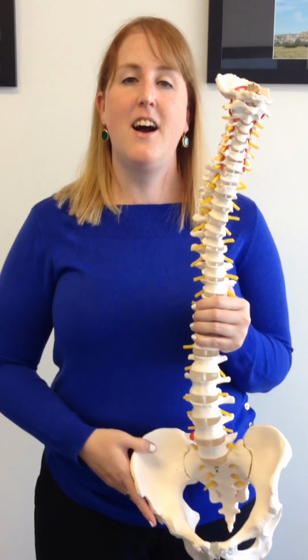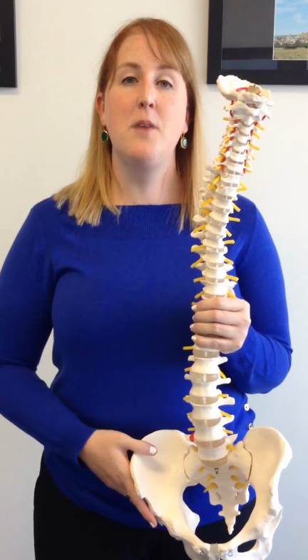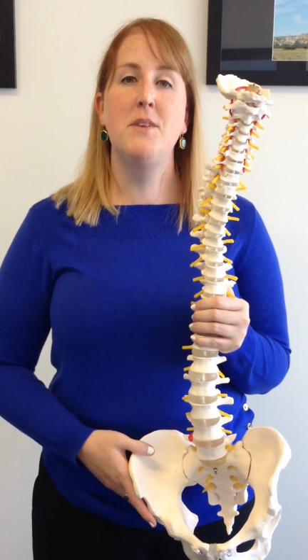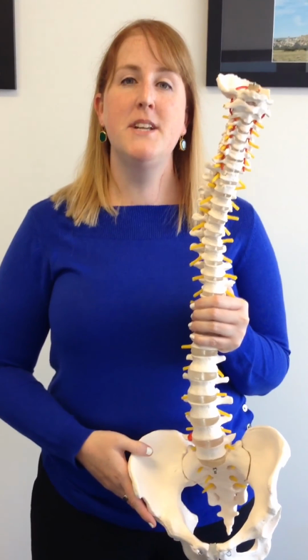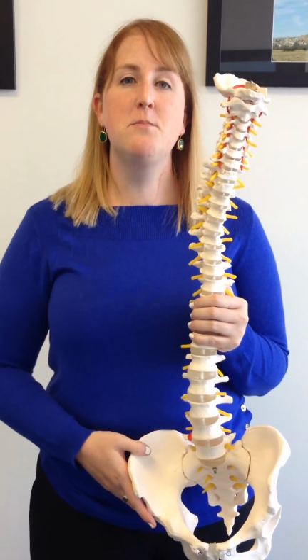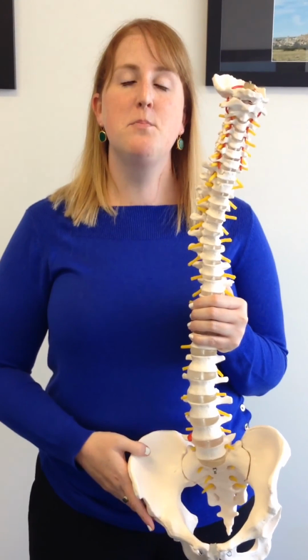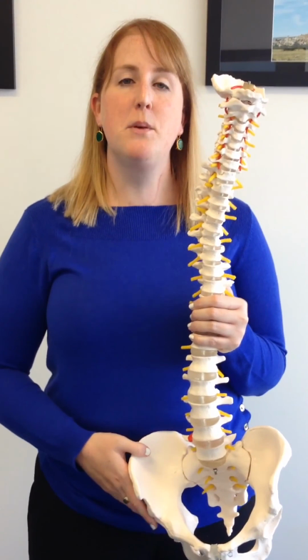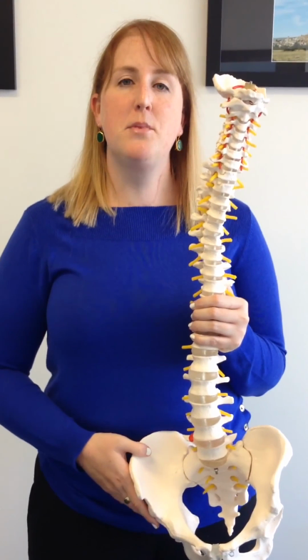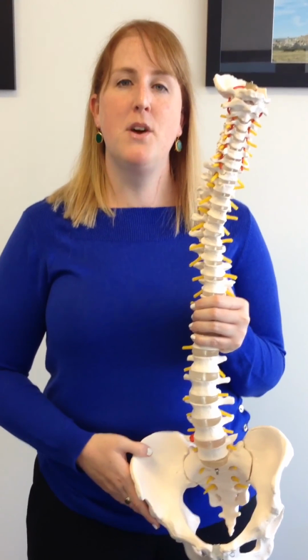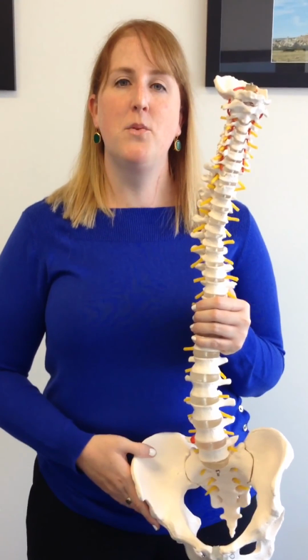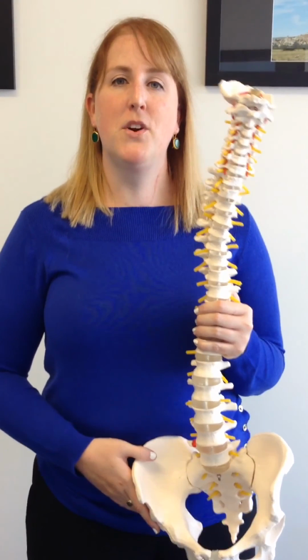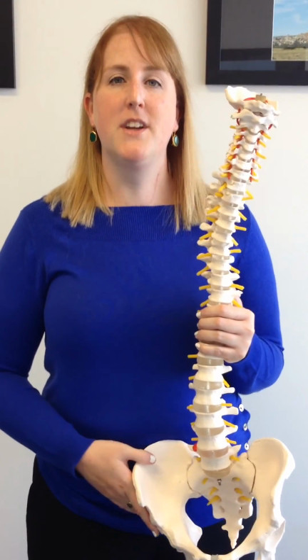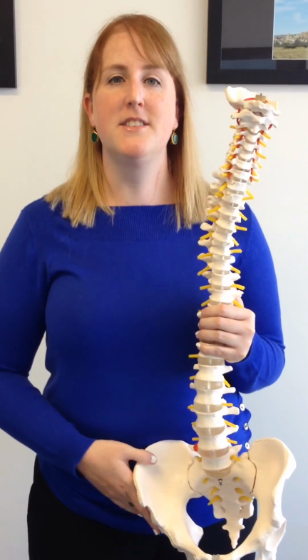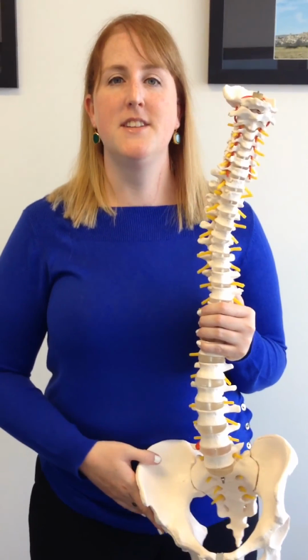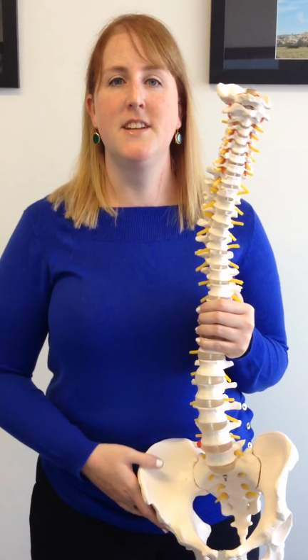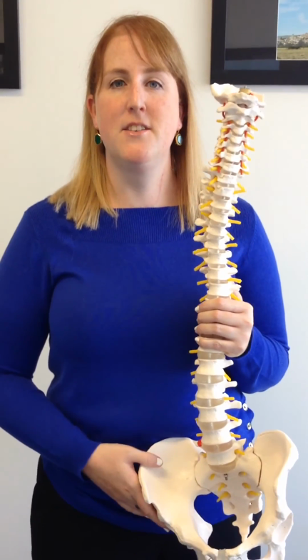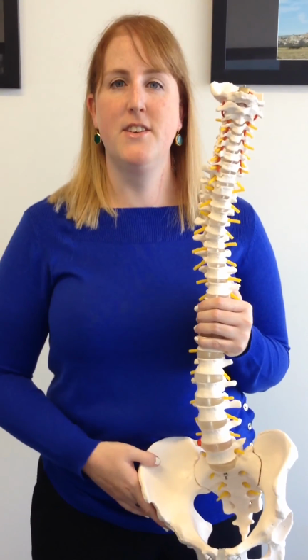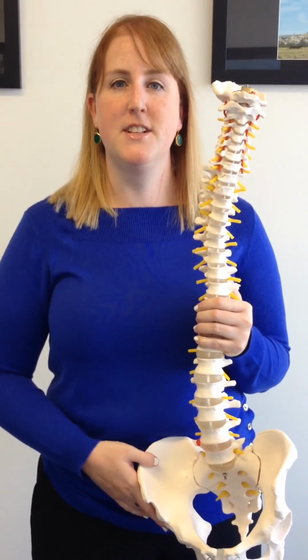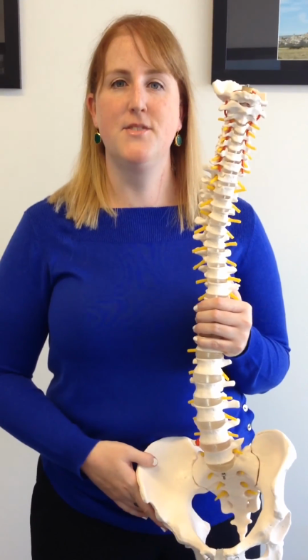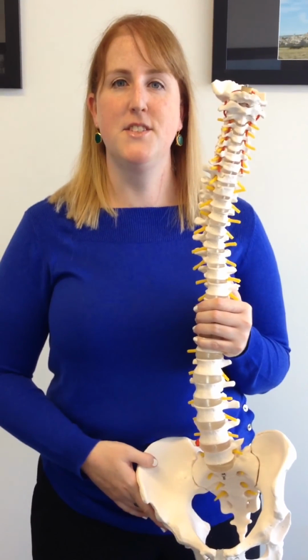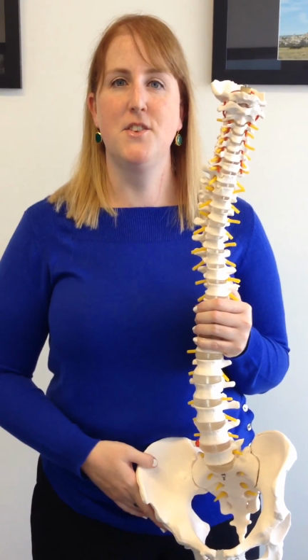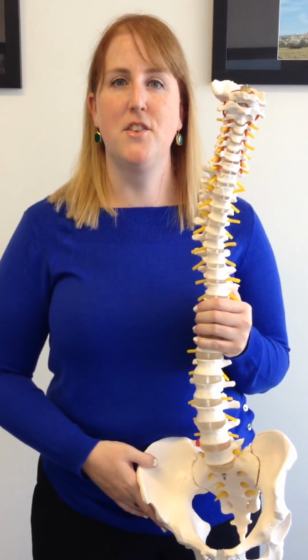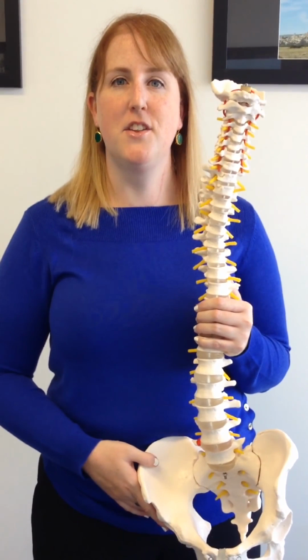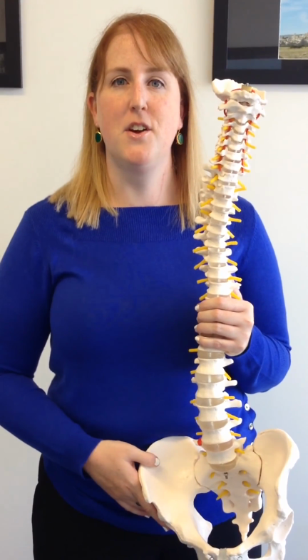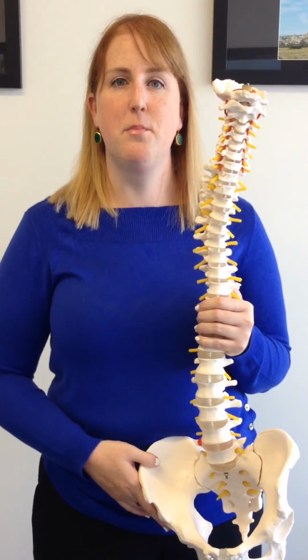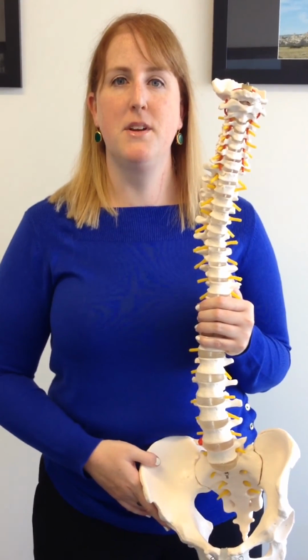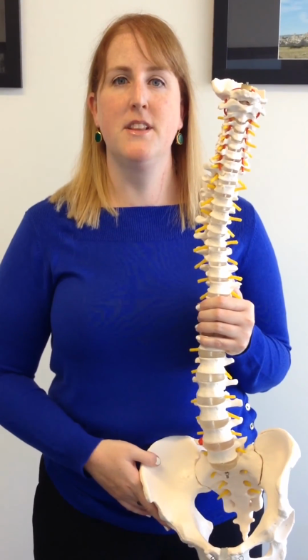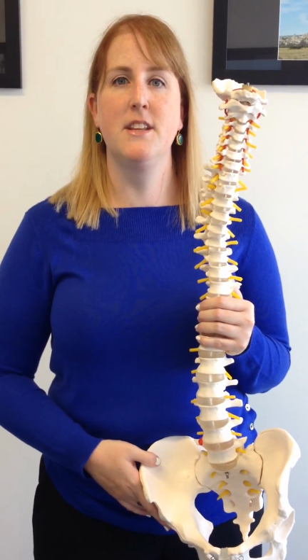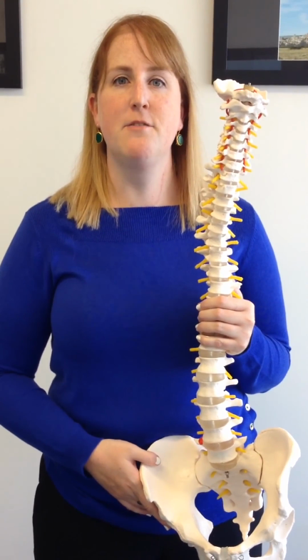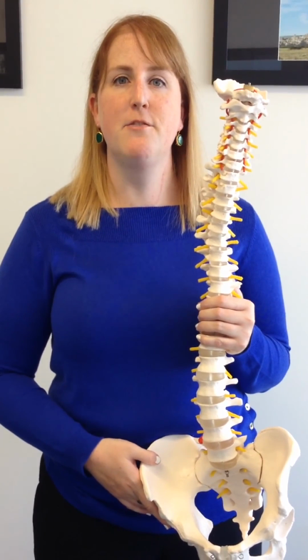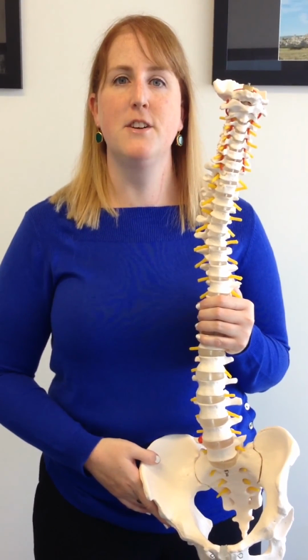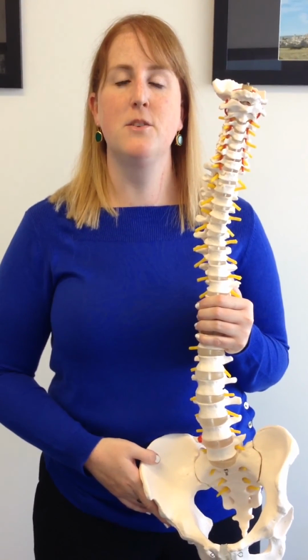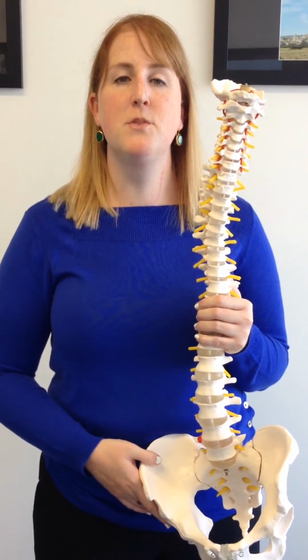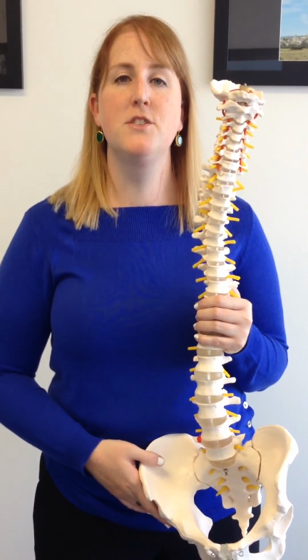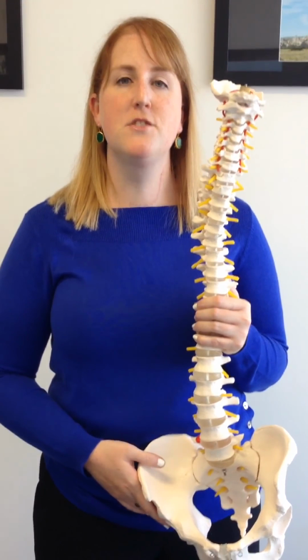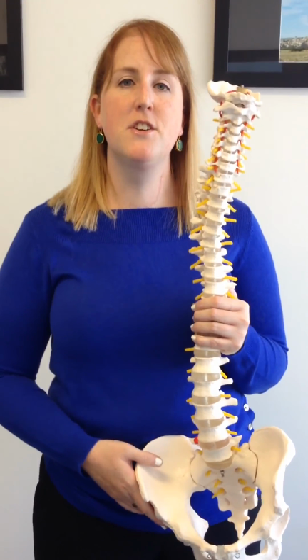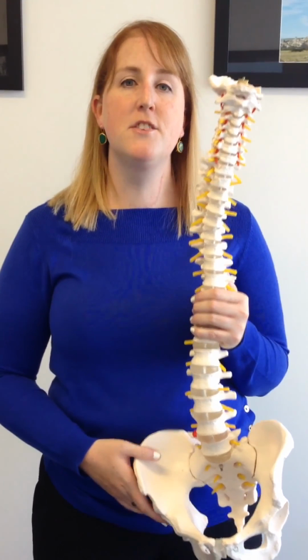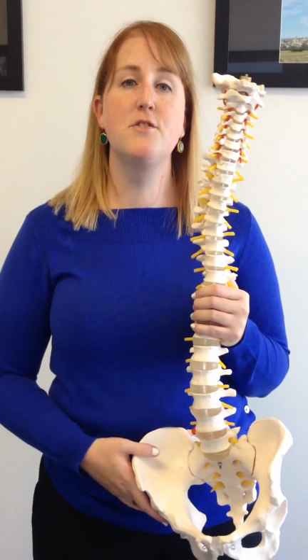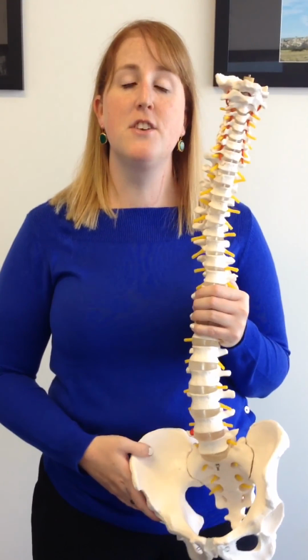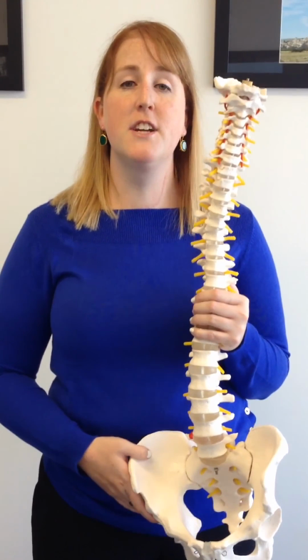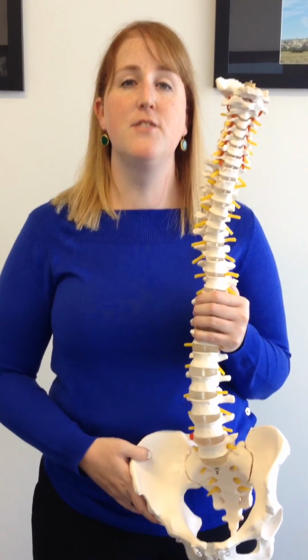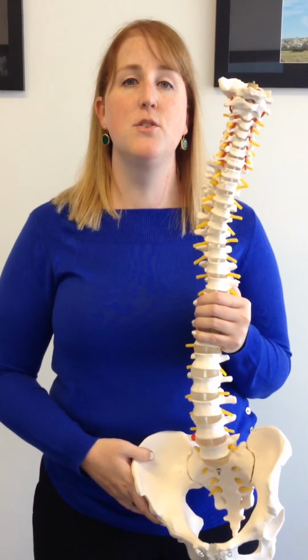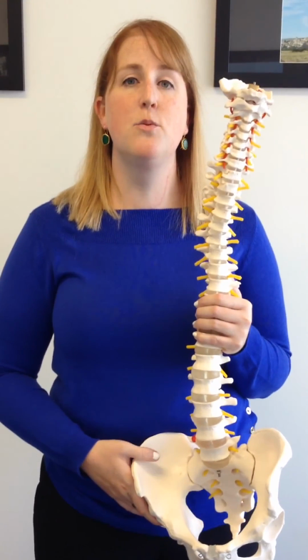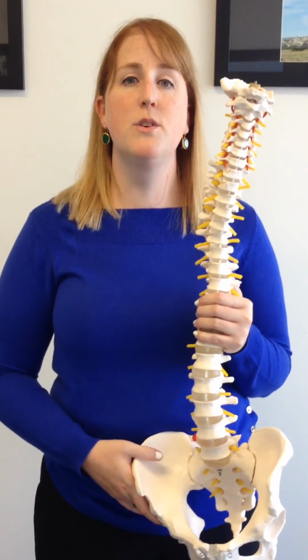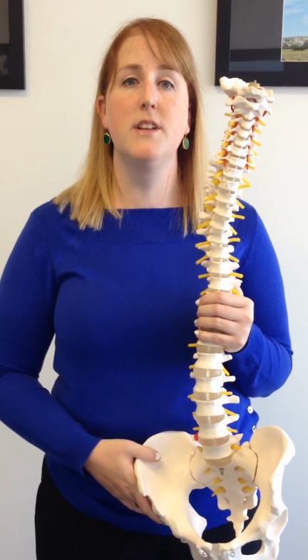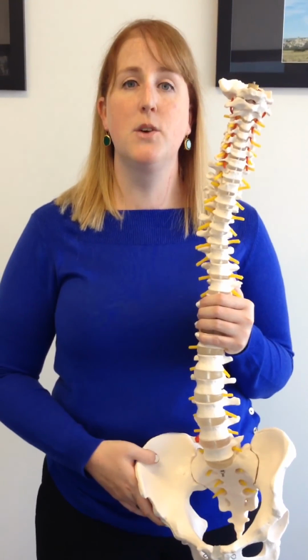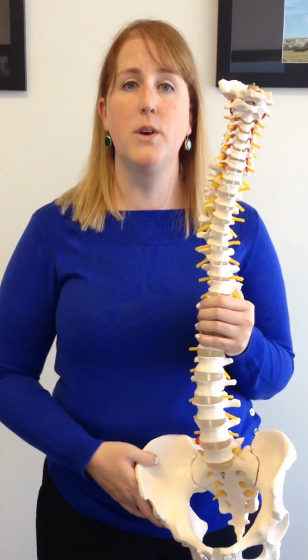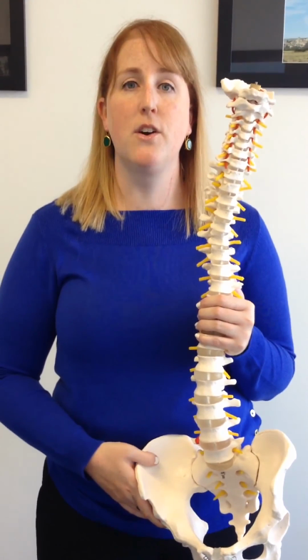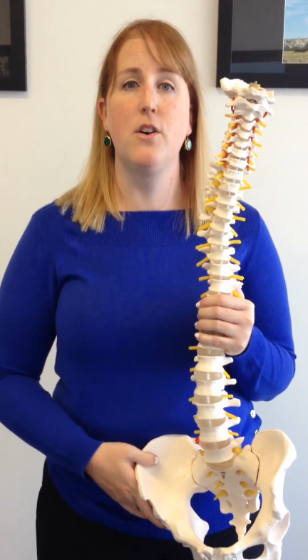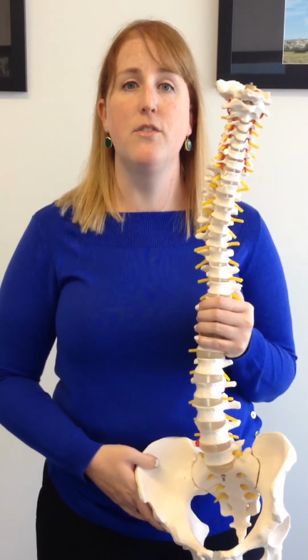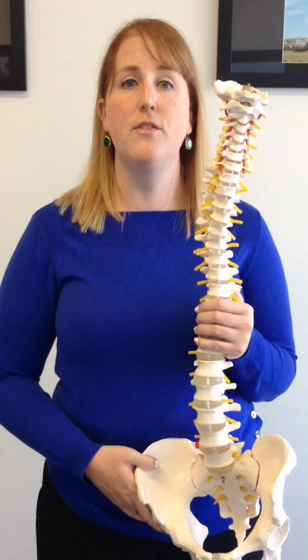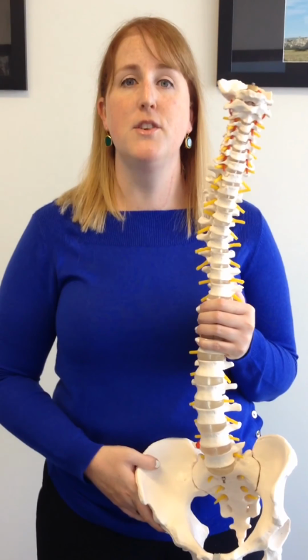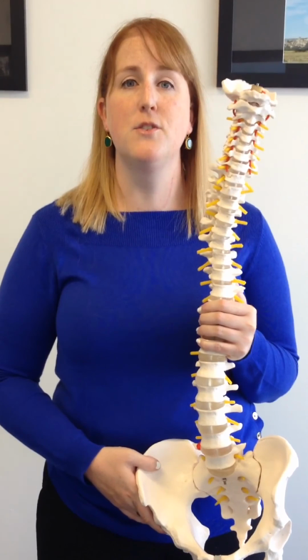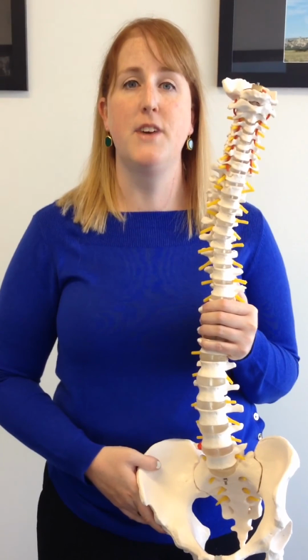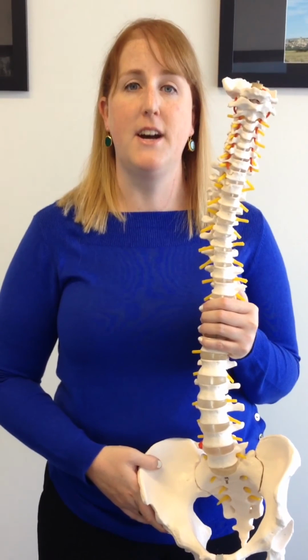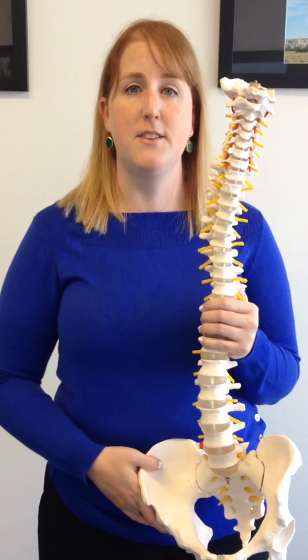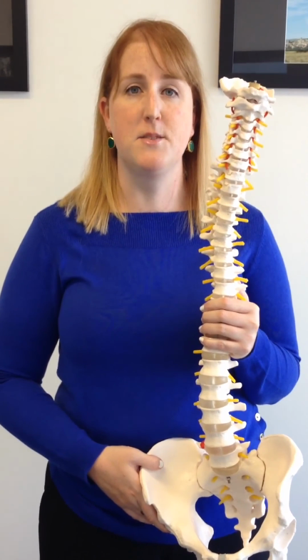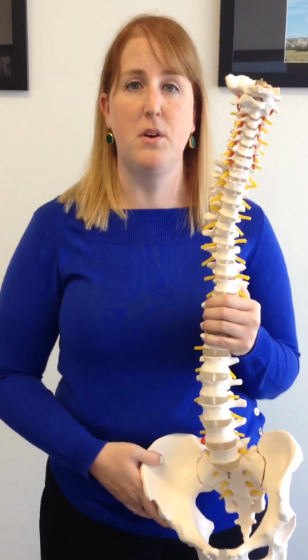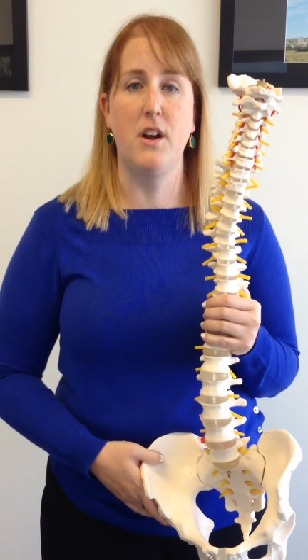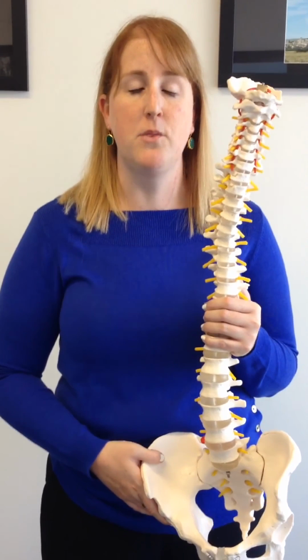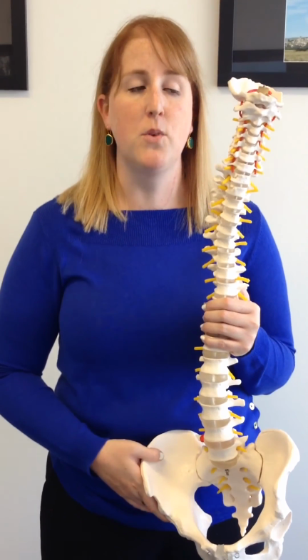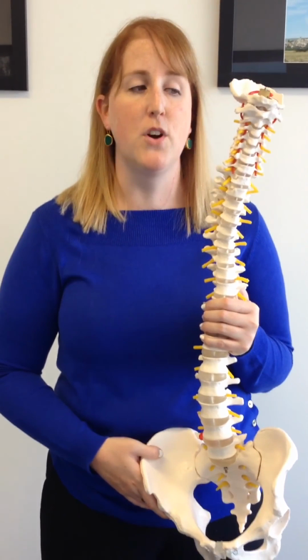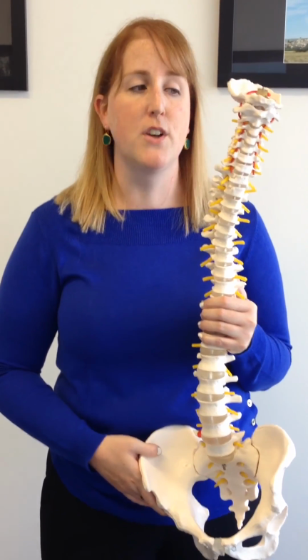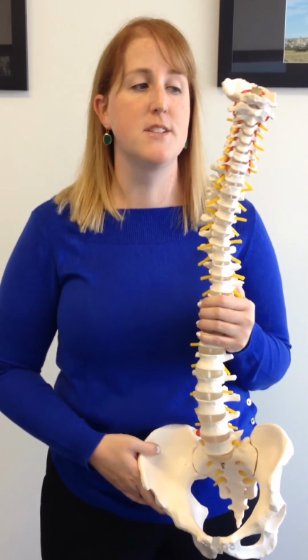Hi, my name's Pip and I work at Sydney Advanced Physiotherapy in Linfield. We're going to give you a quick overview of how the spine works.